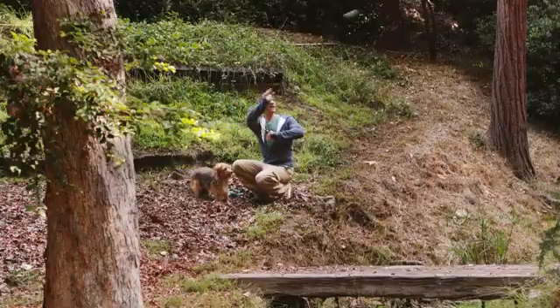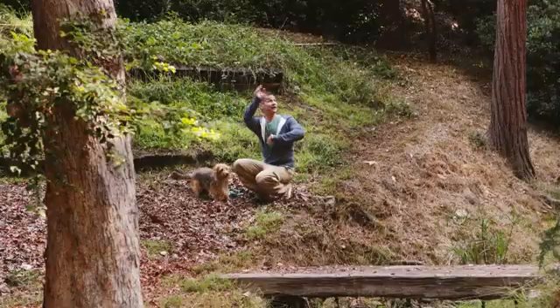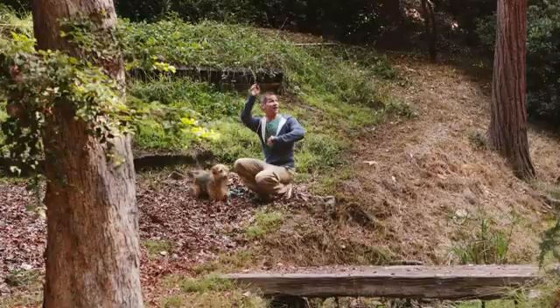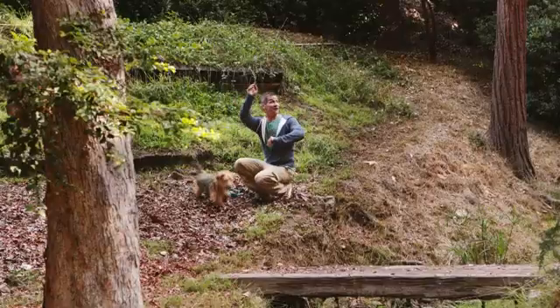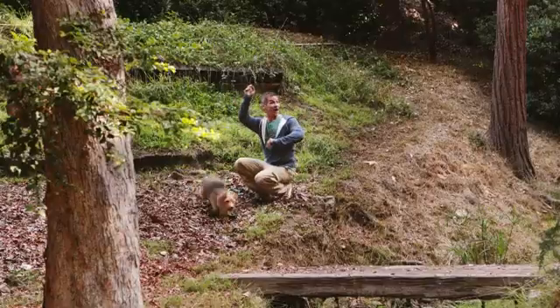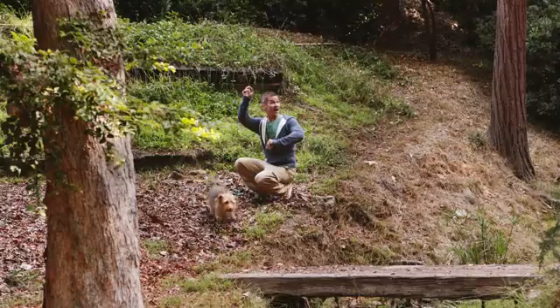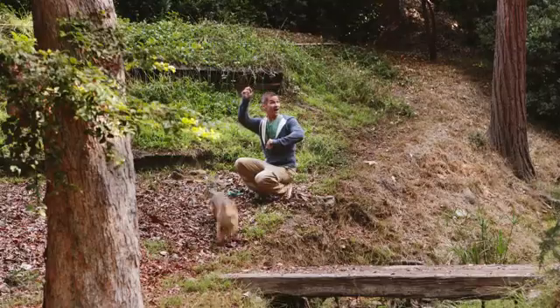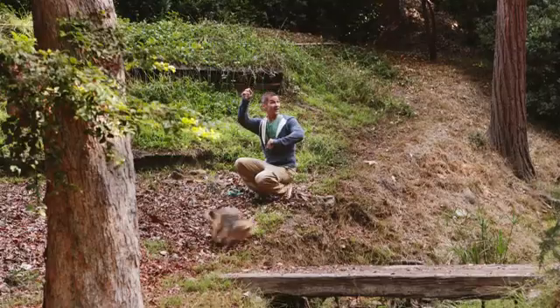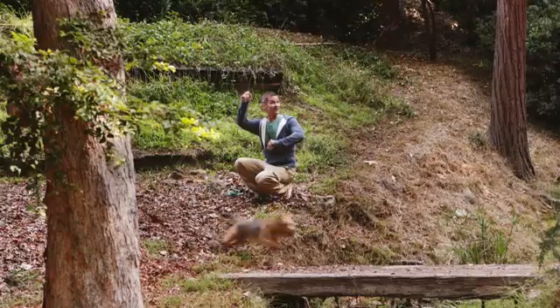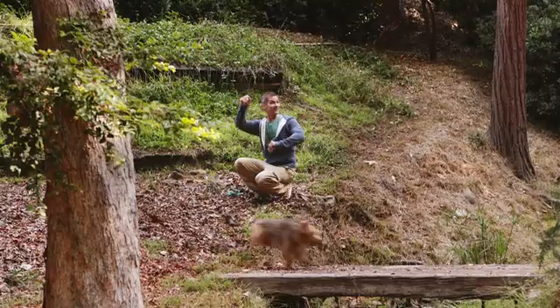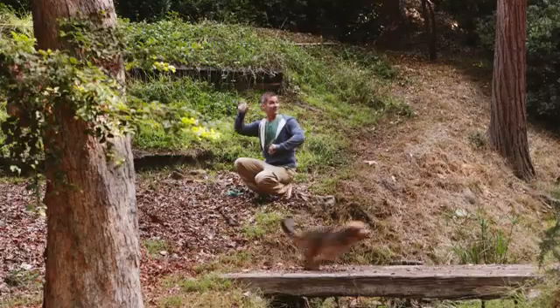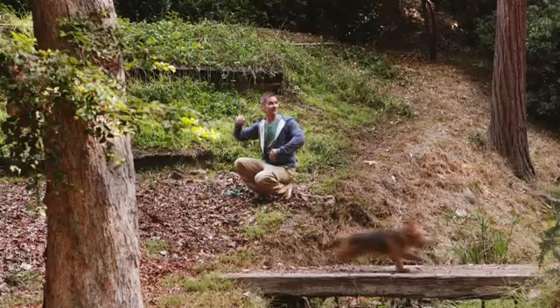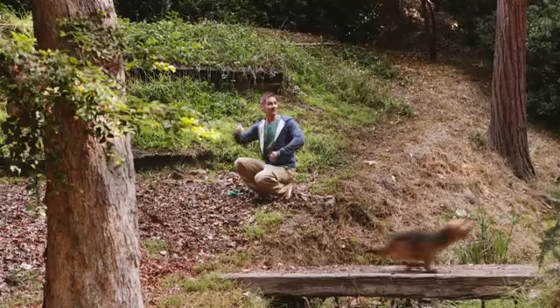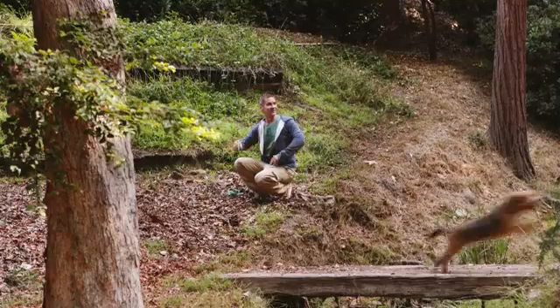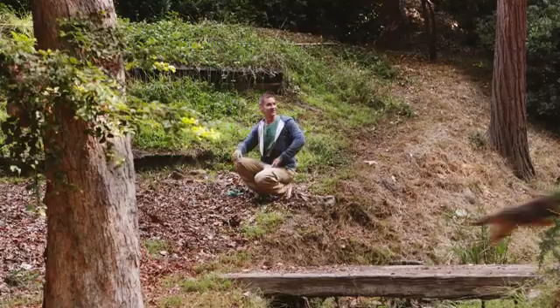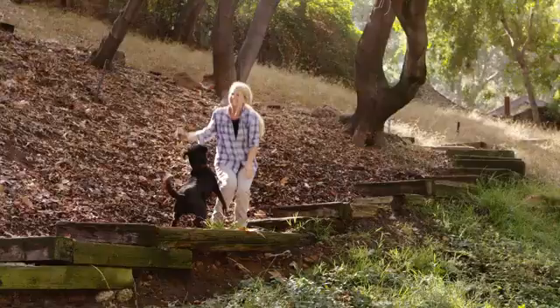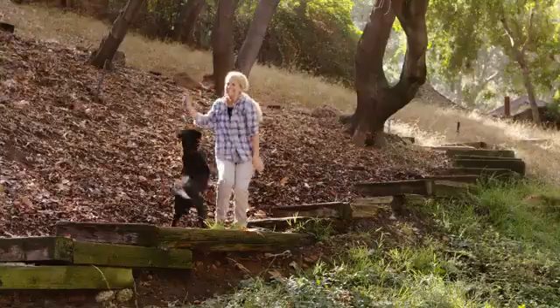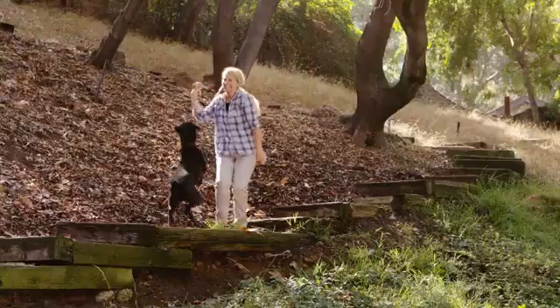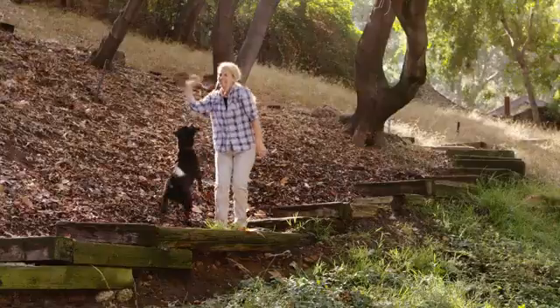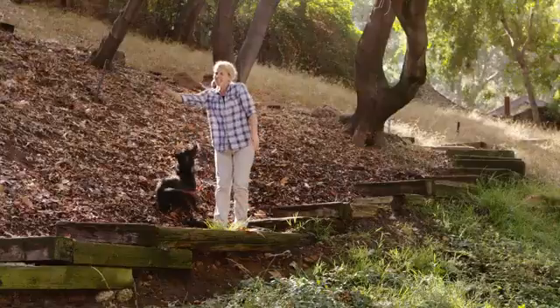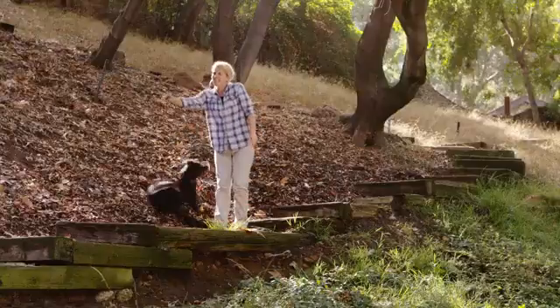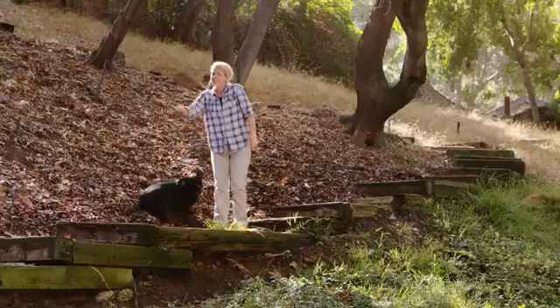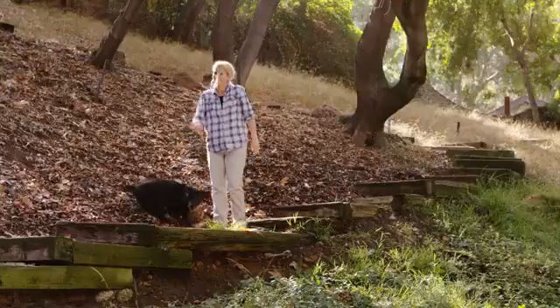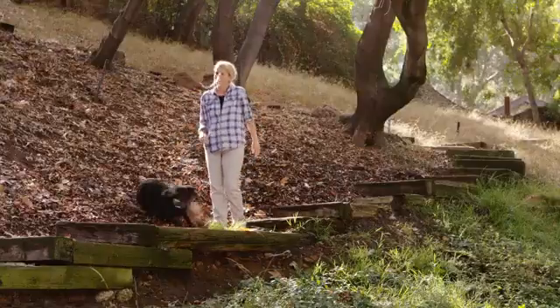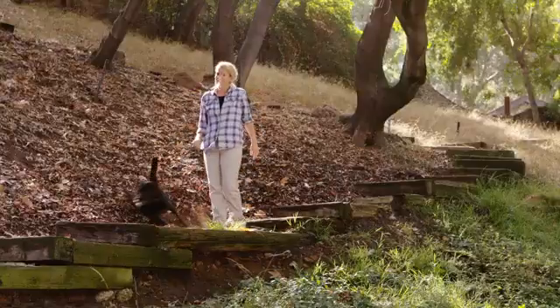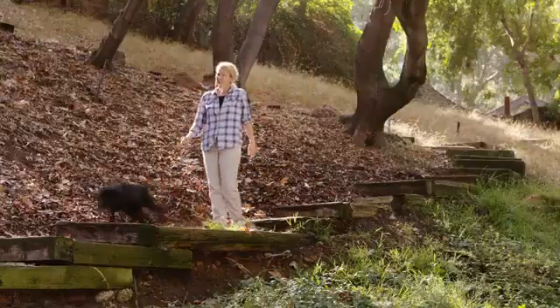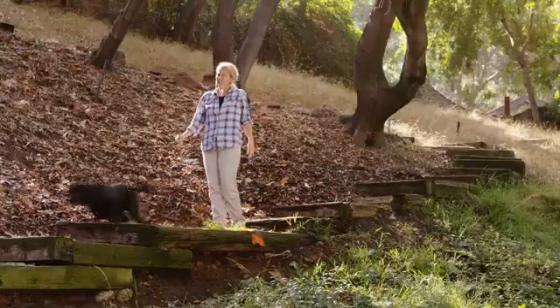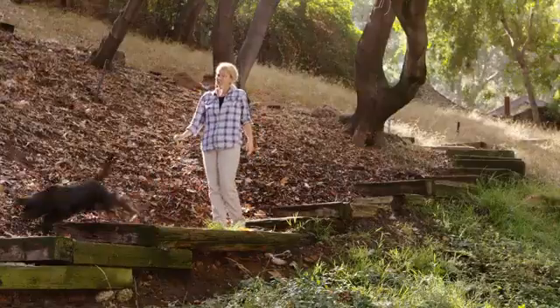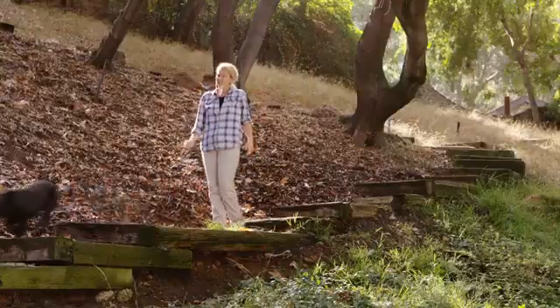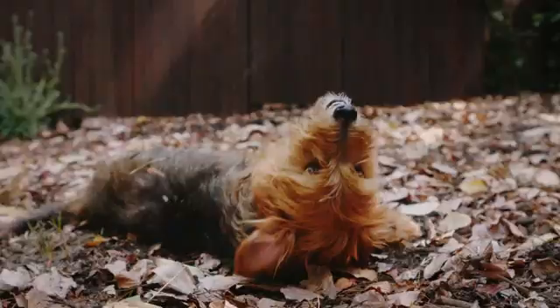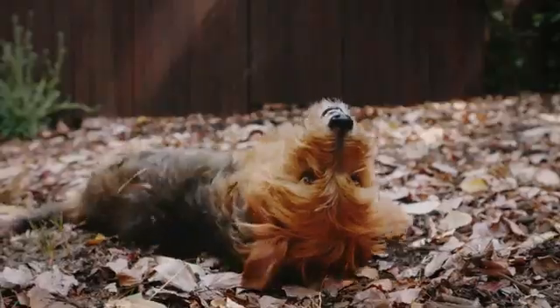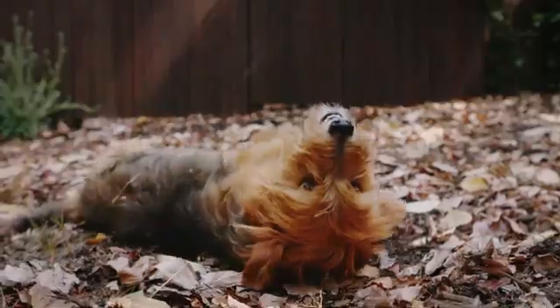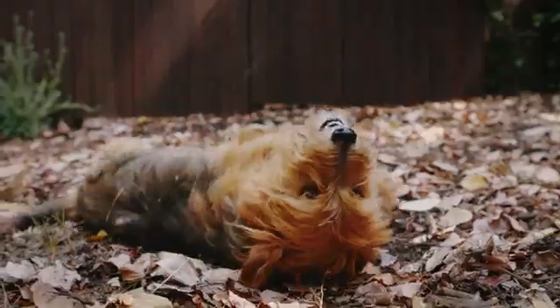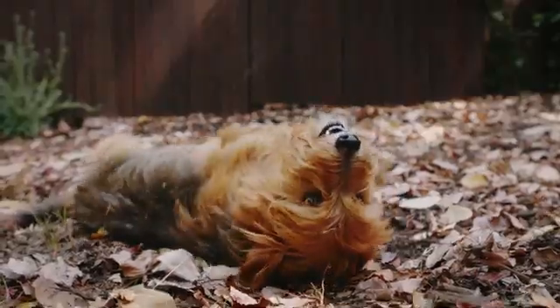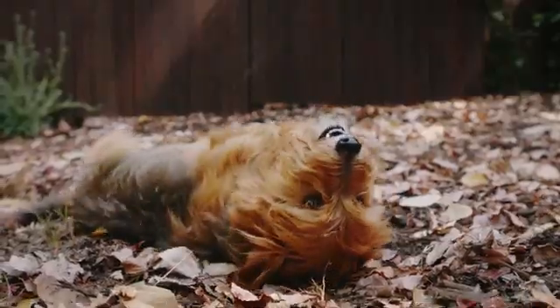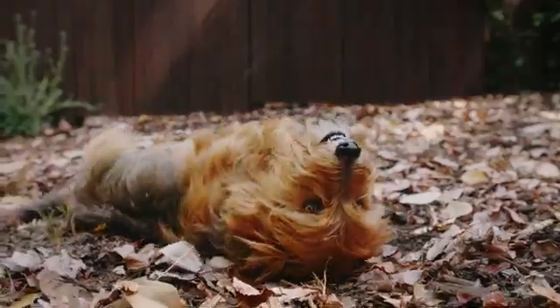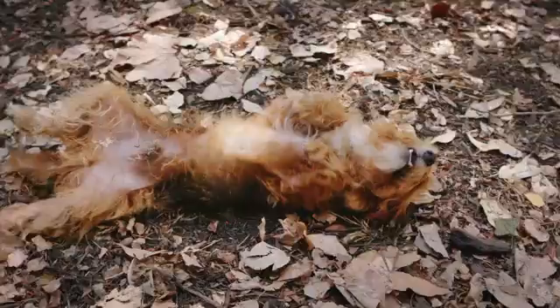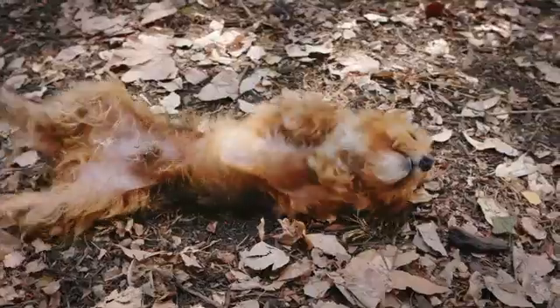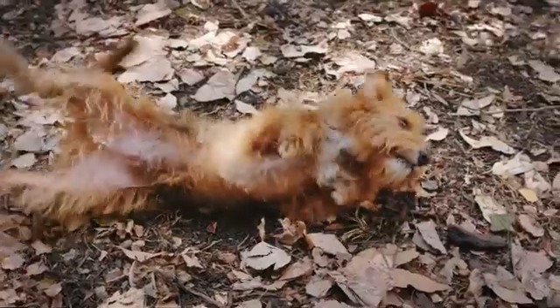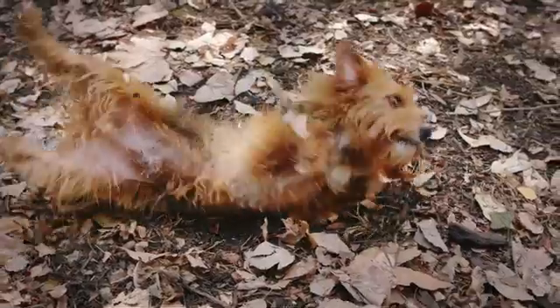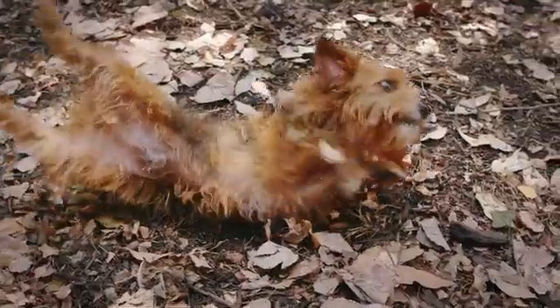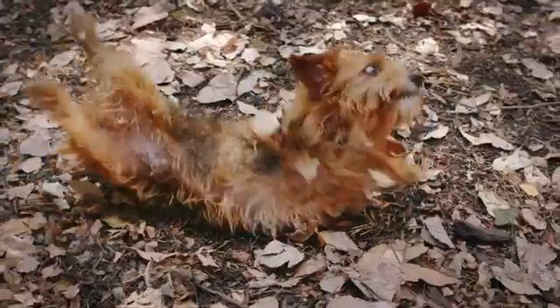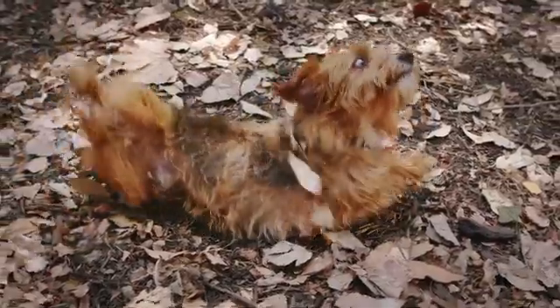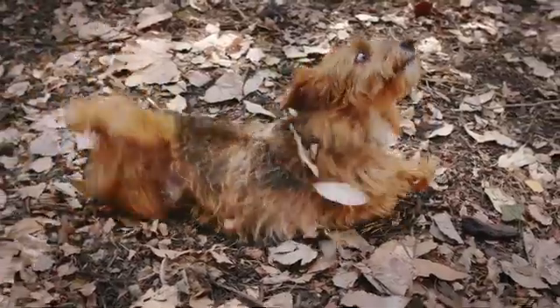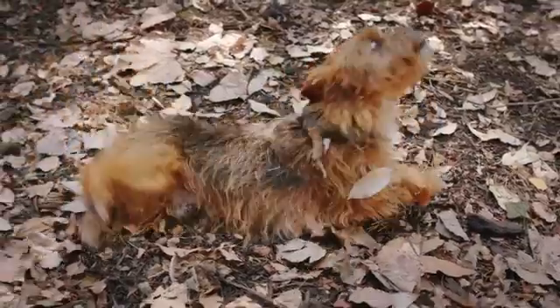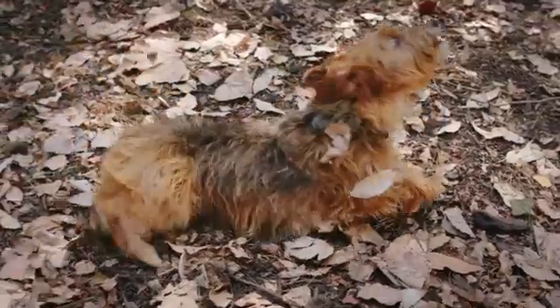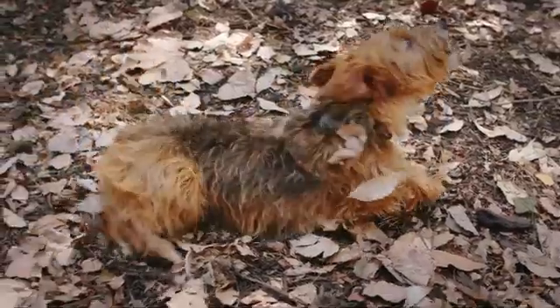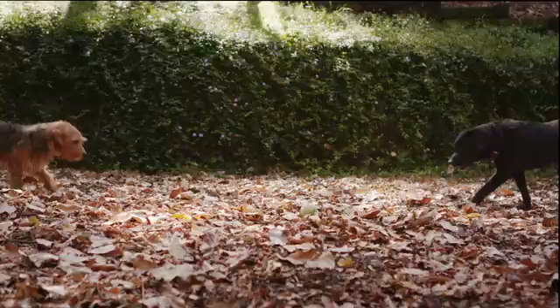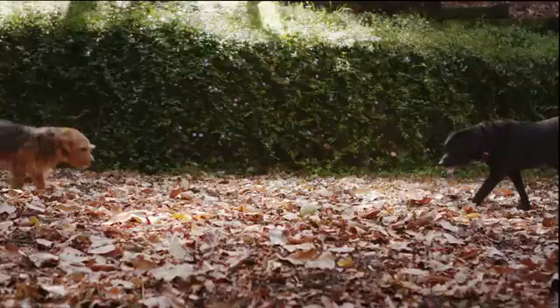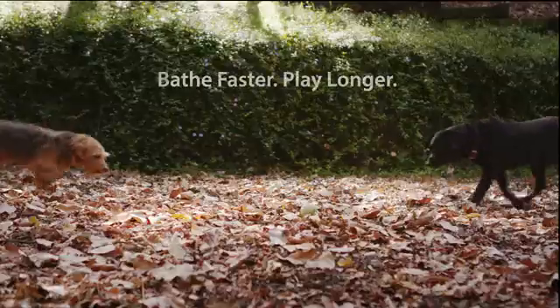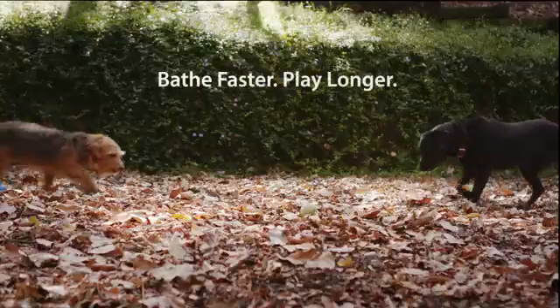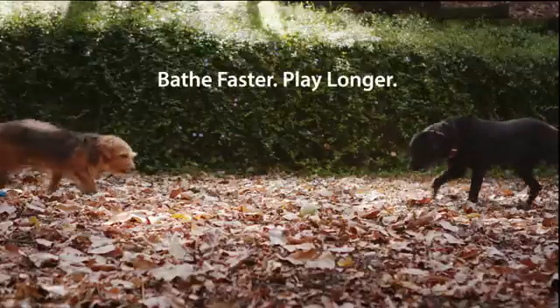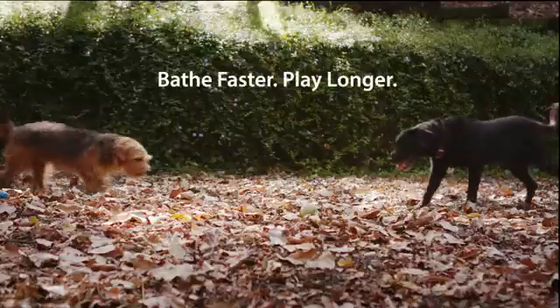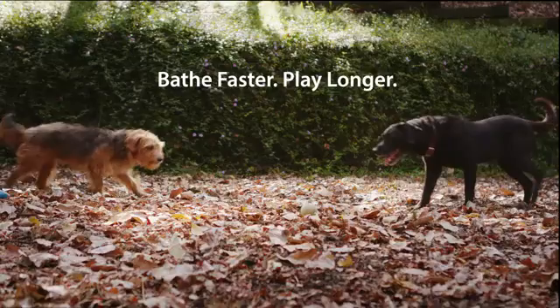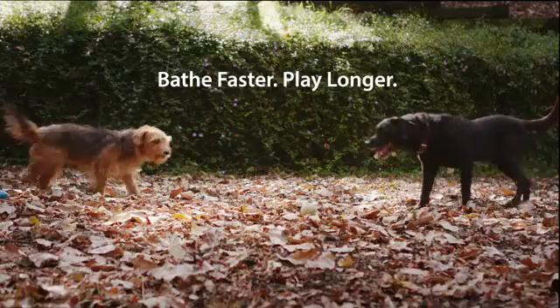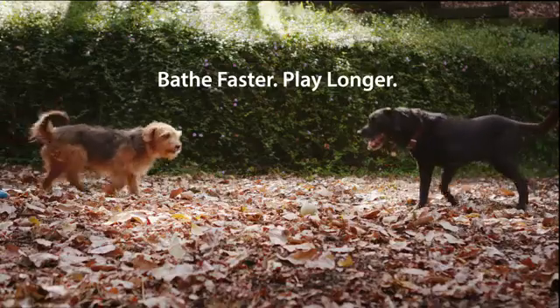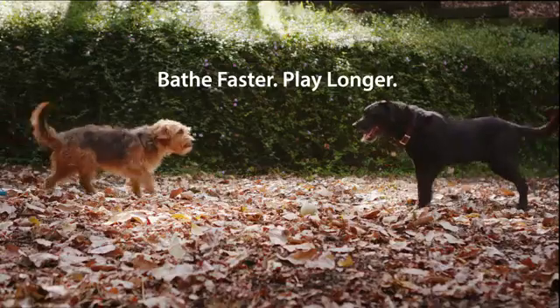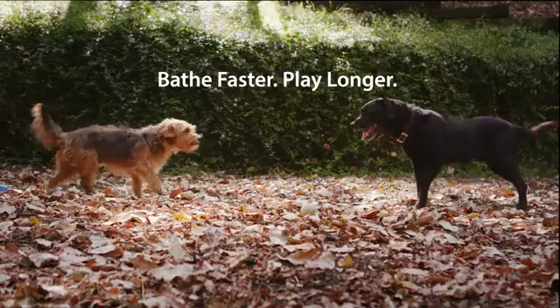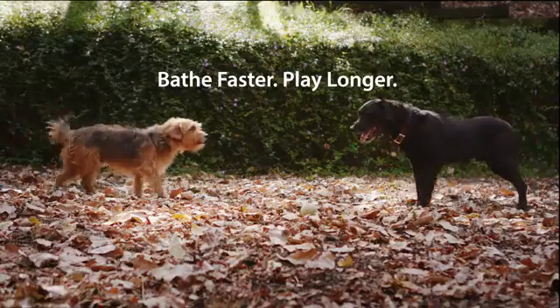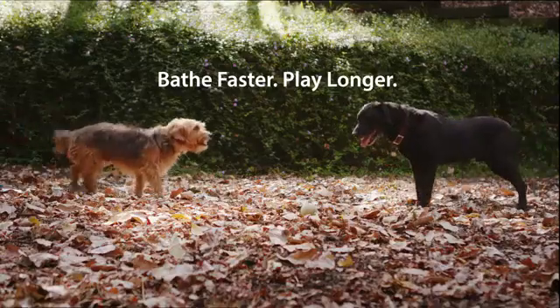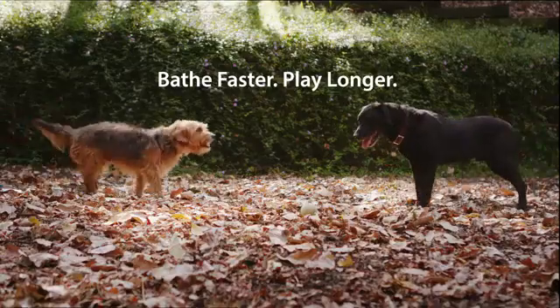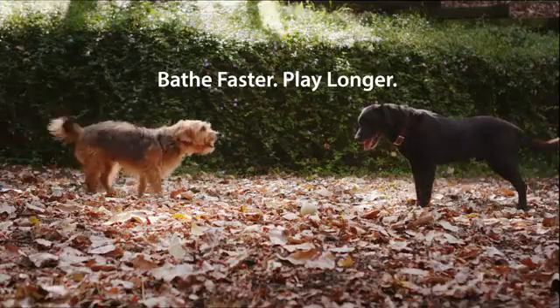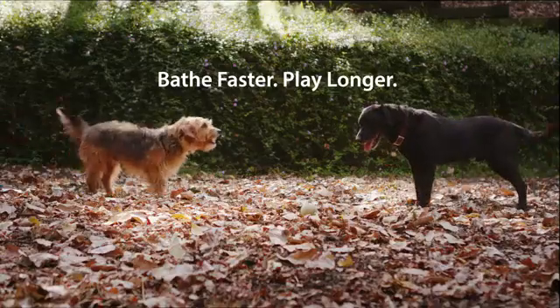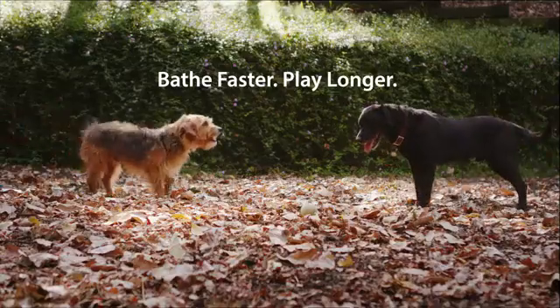Waterpix PetWand Pro will allow you to spend less time bathing and more playtime with your pet. Bathe faster, play longer.